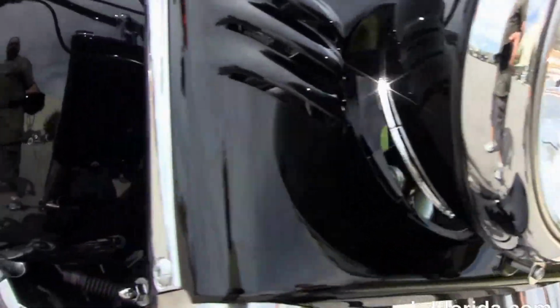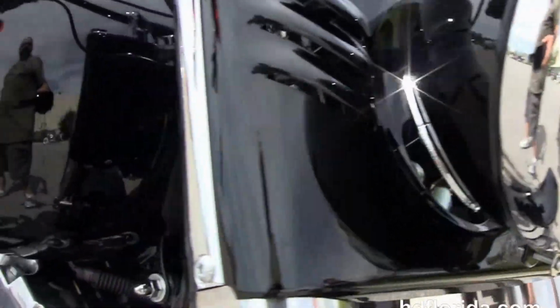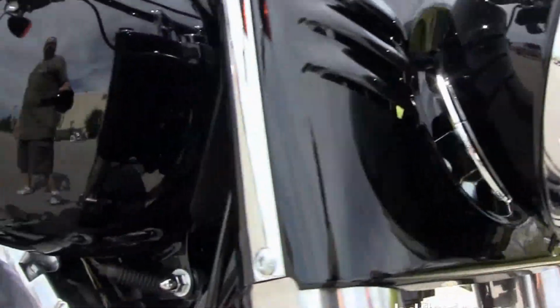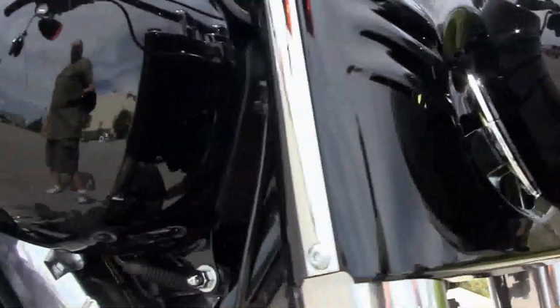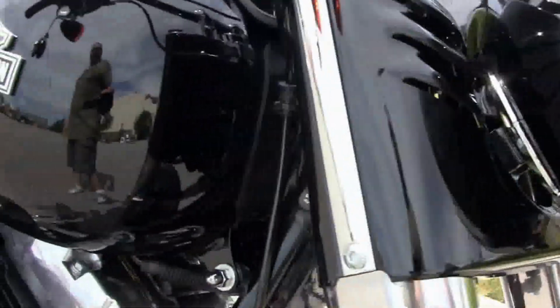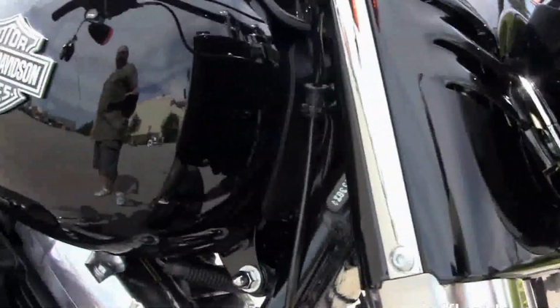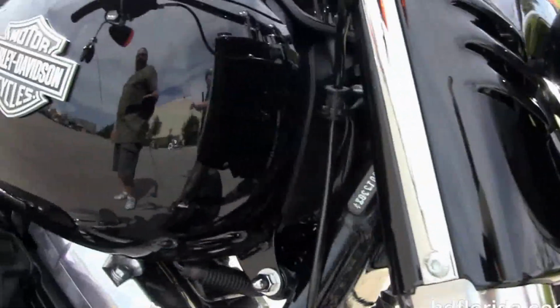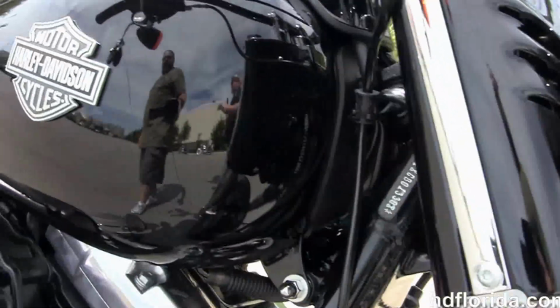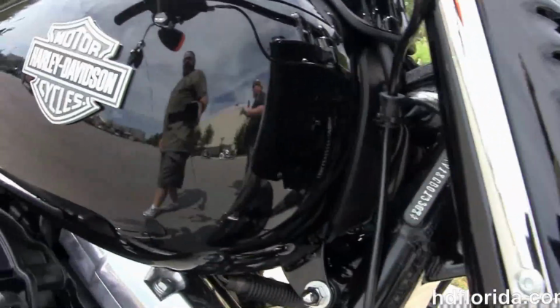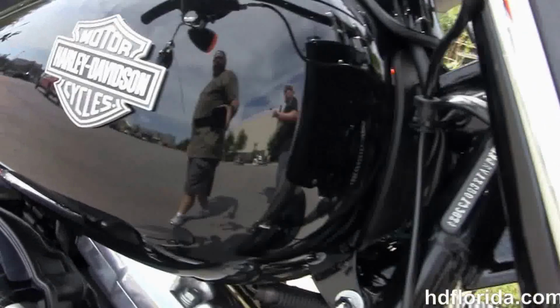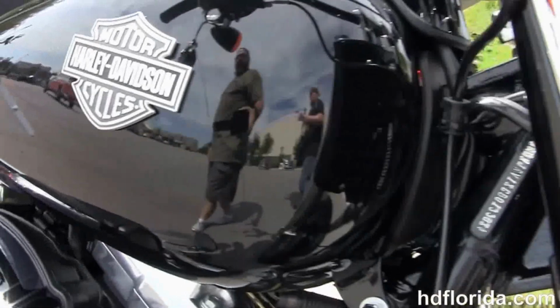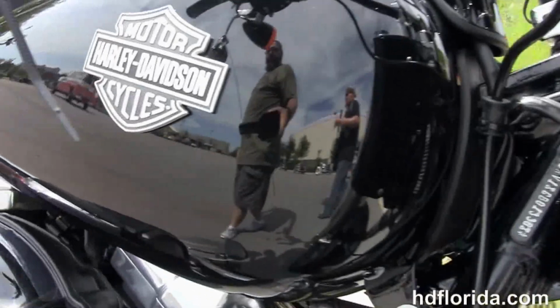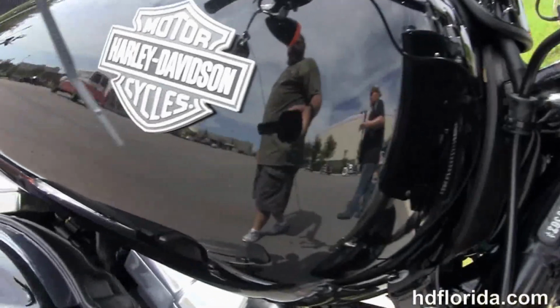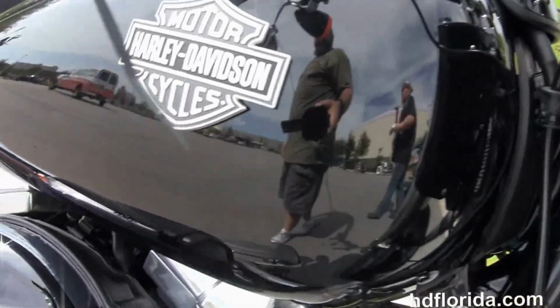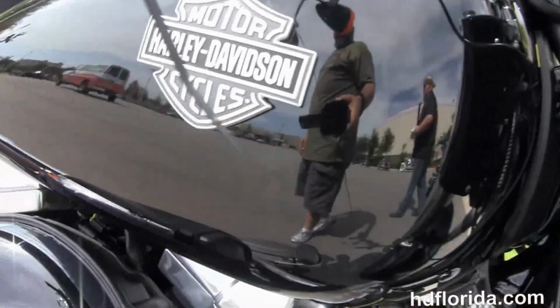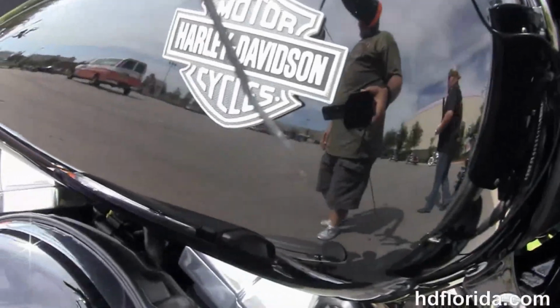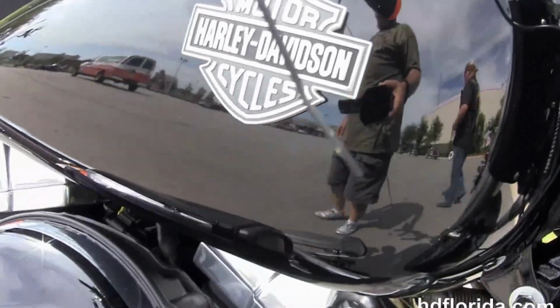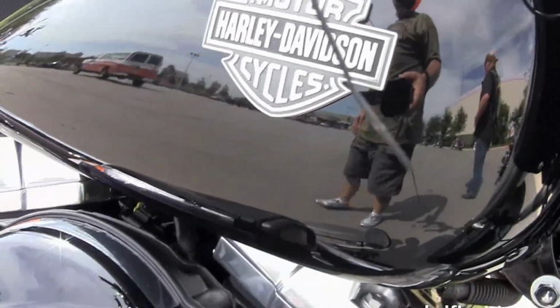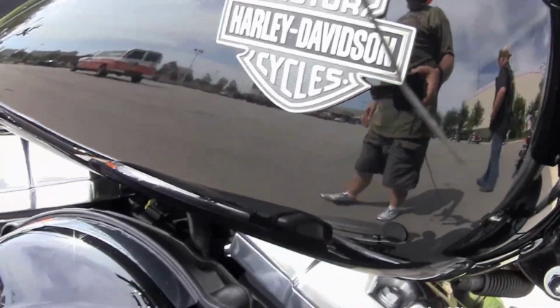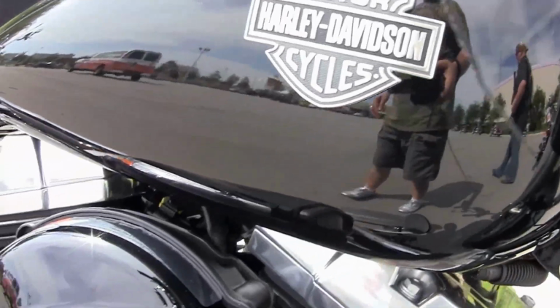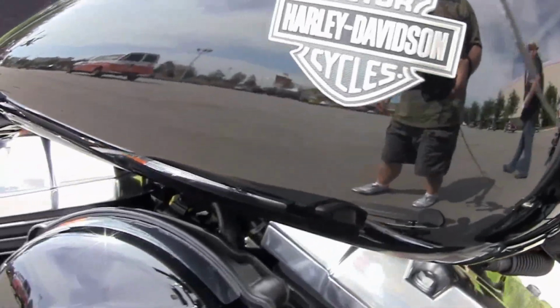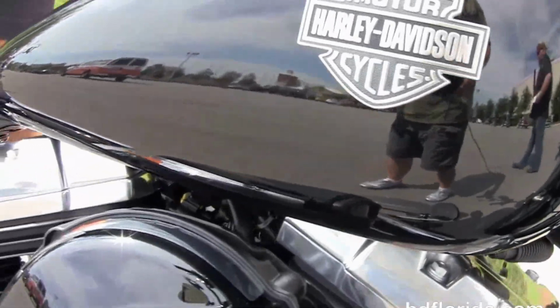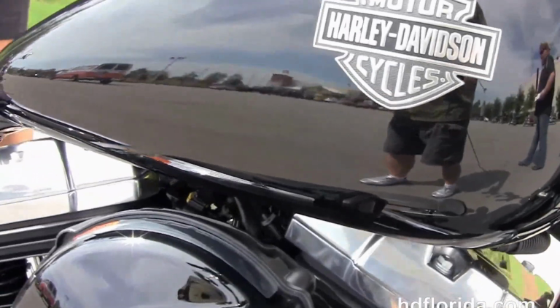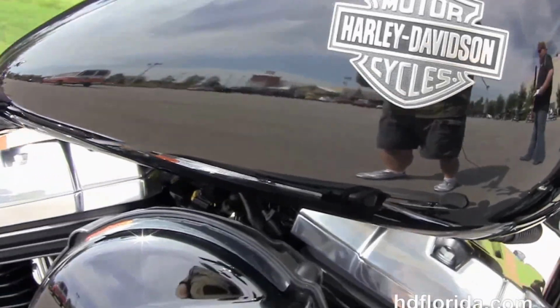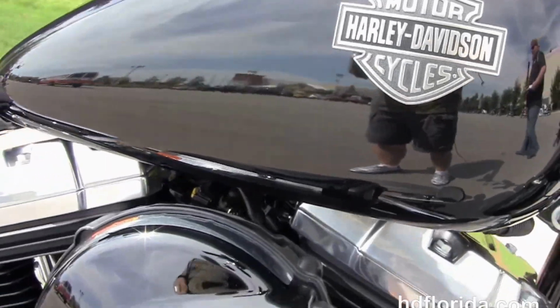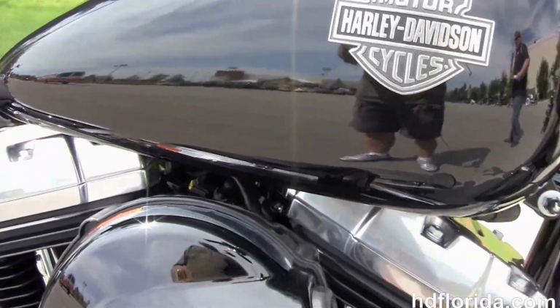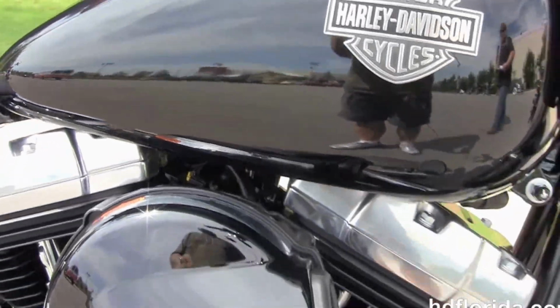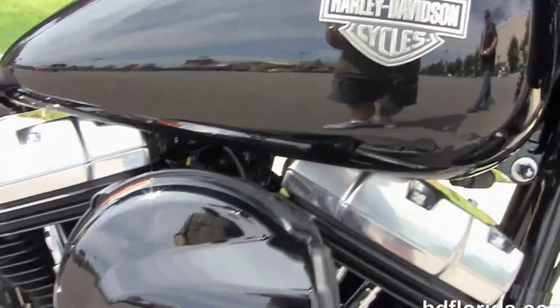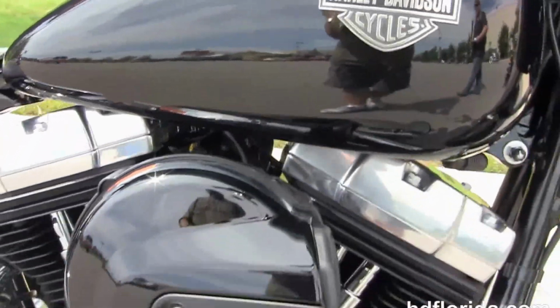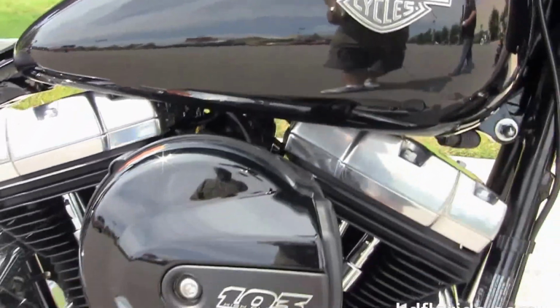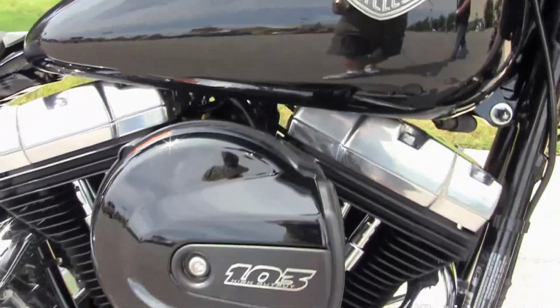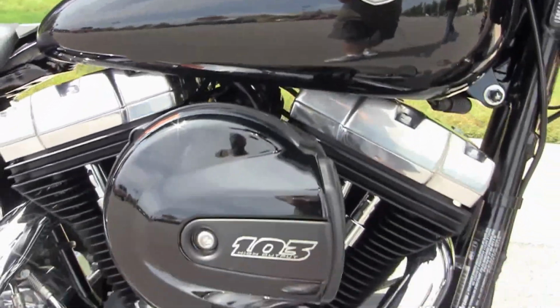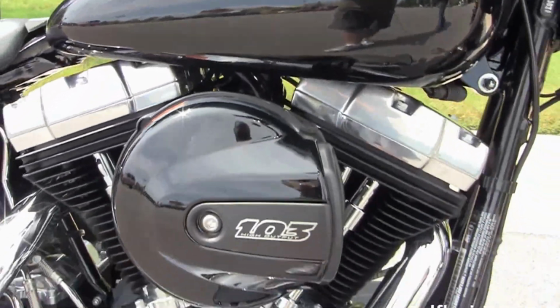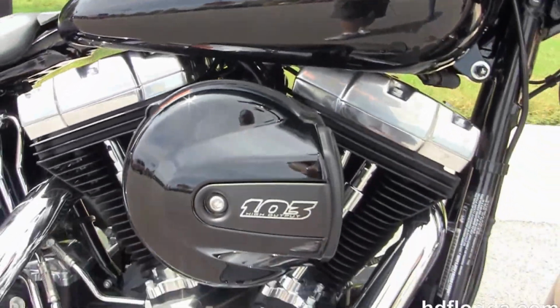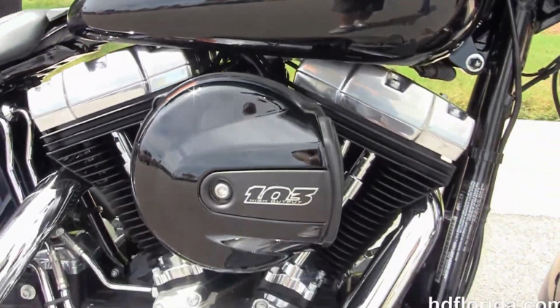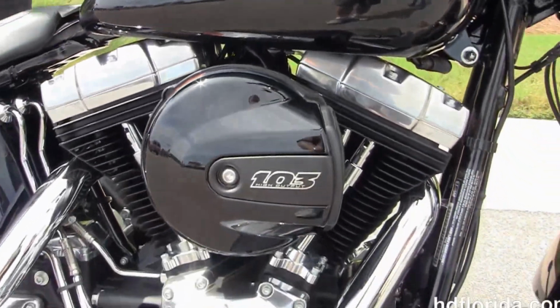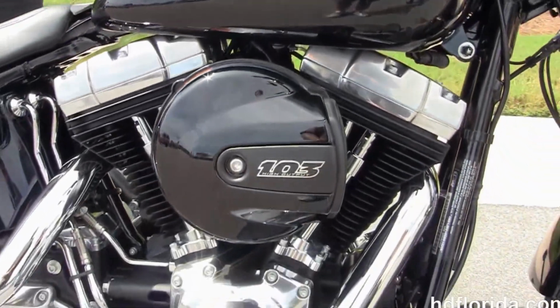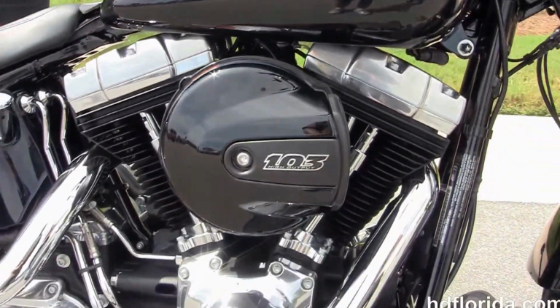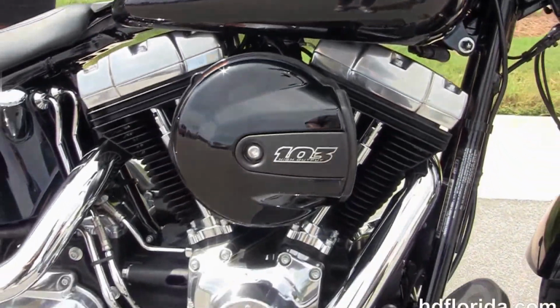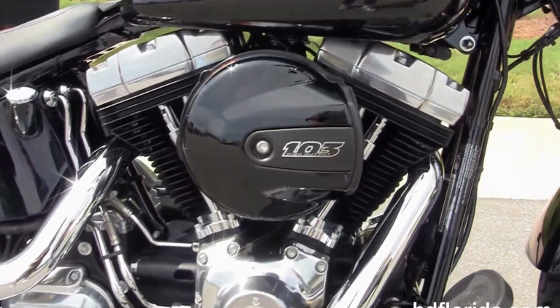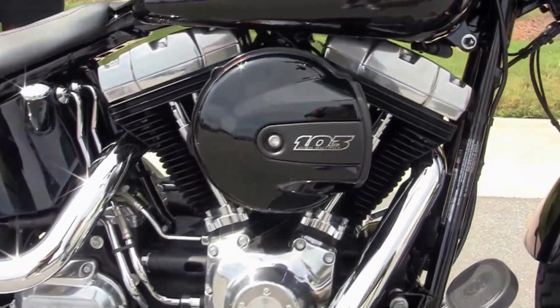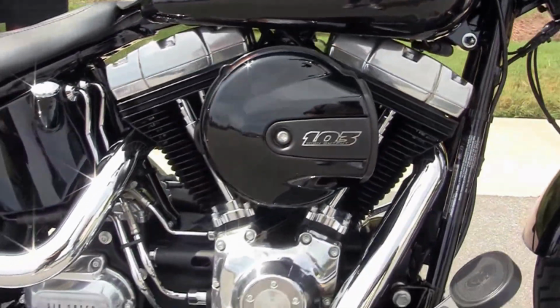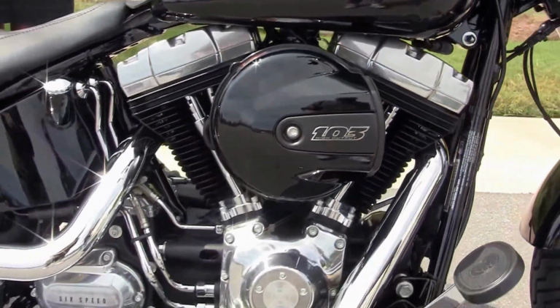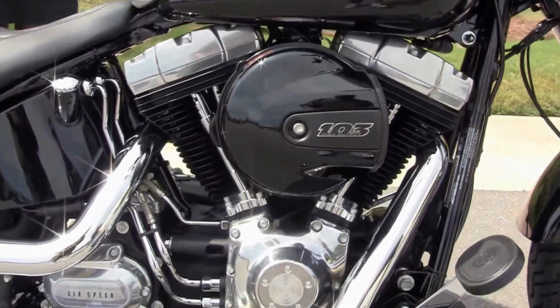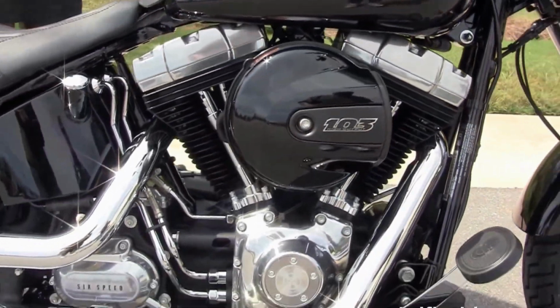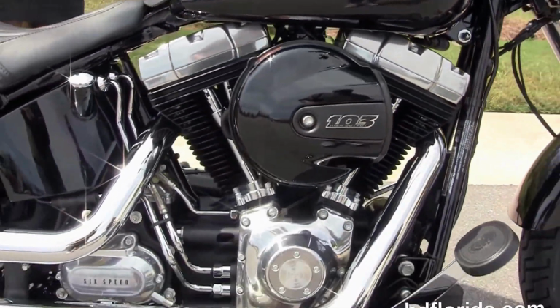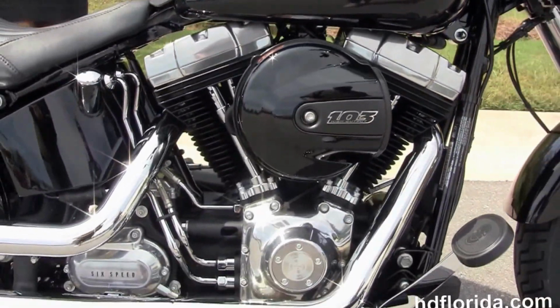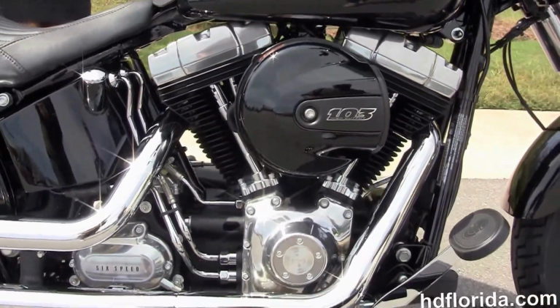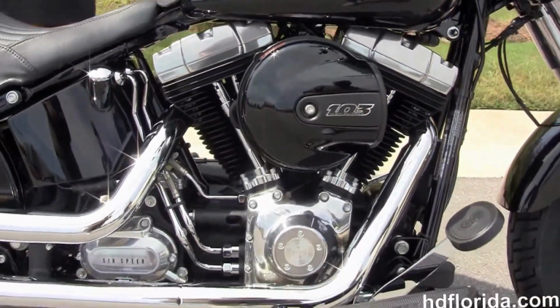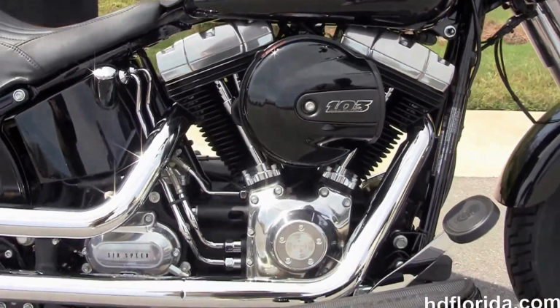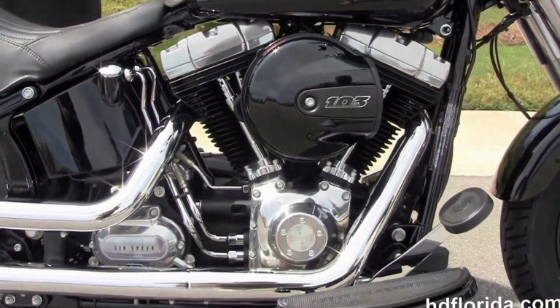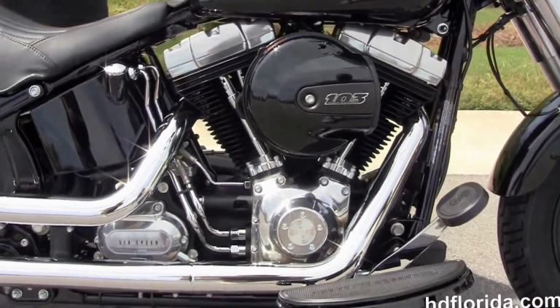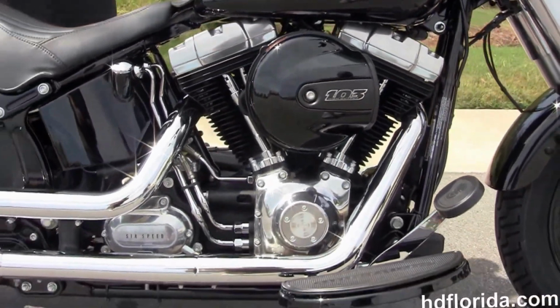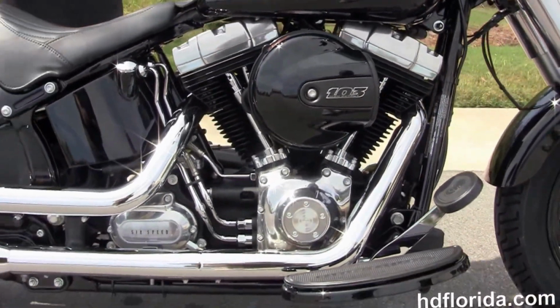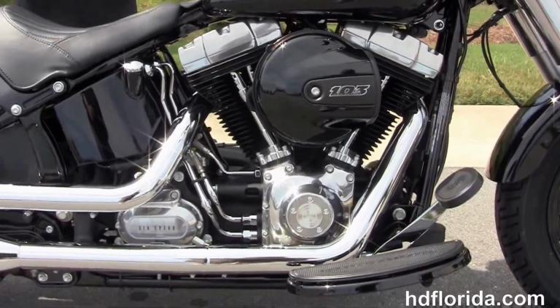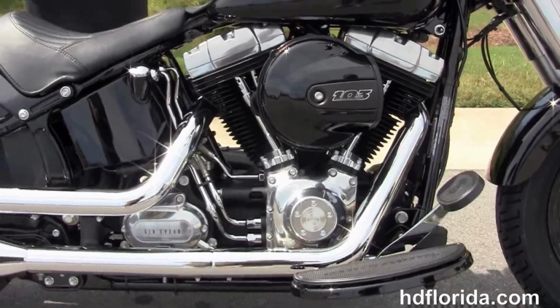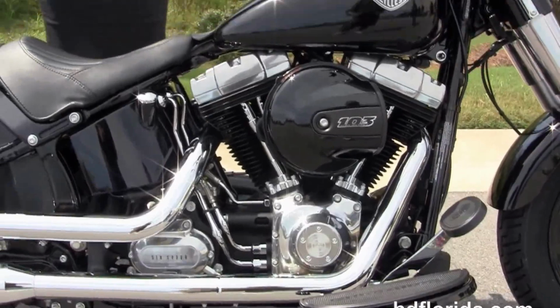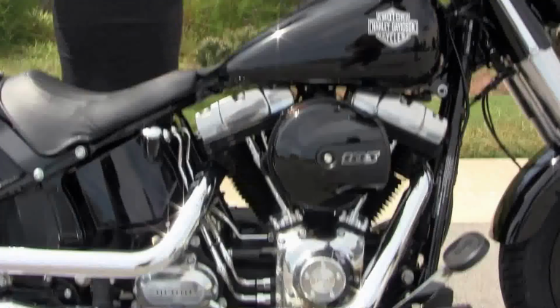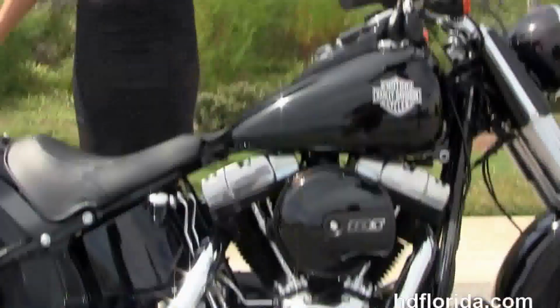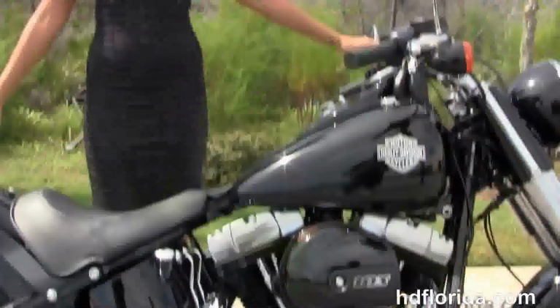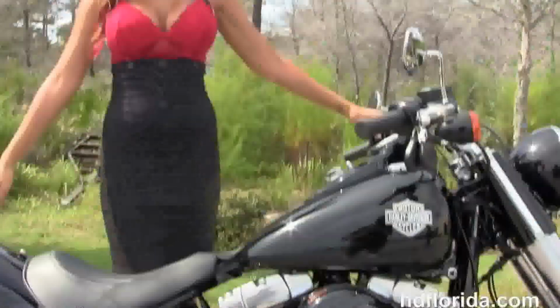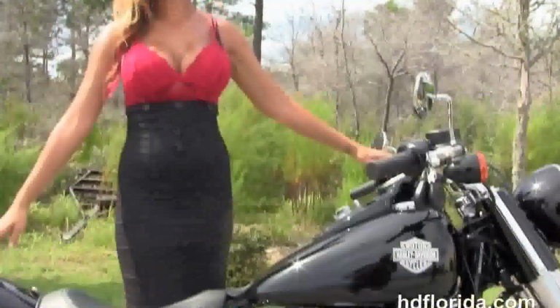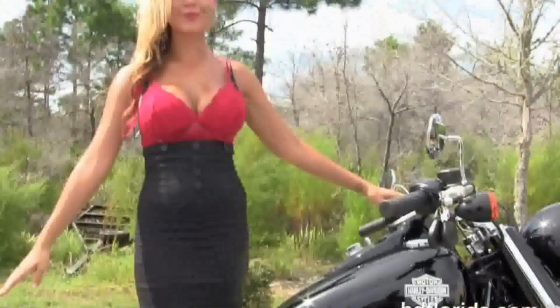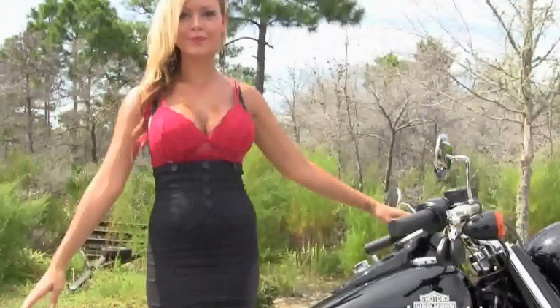We finance new Harley Davidsons up to 84 months. Be sure to ask about our fly and ride program. Jen's gonna fire it up for us real quick.